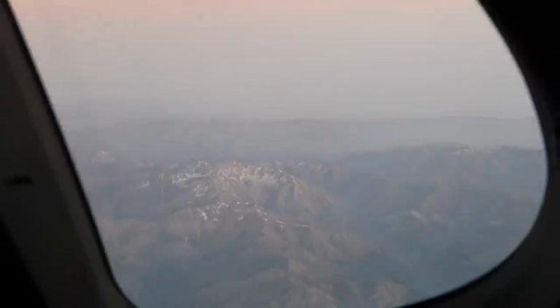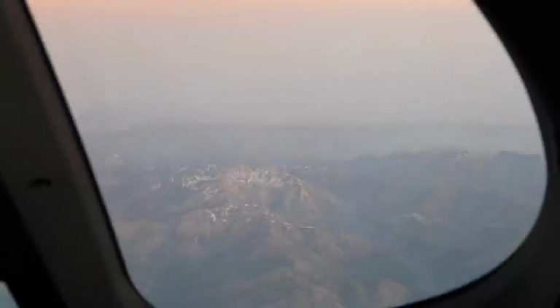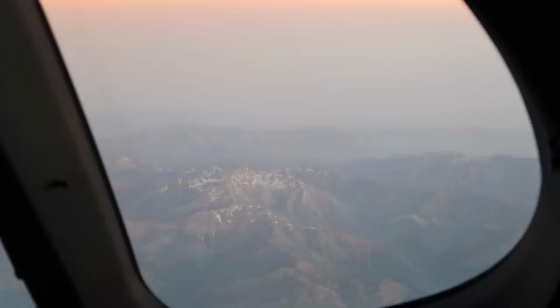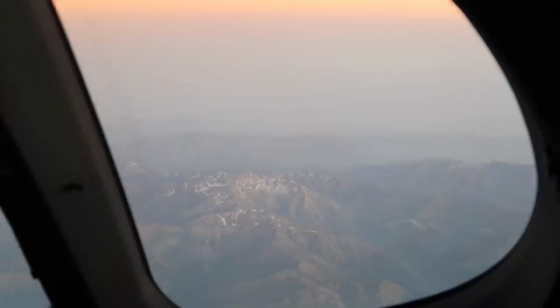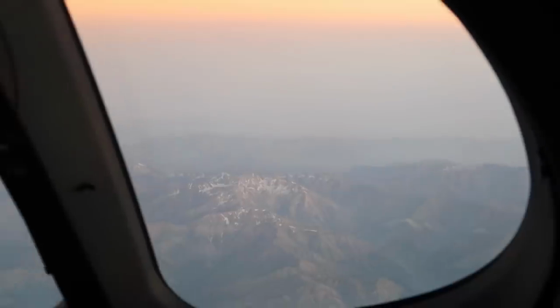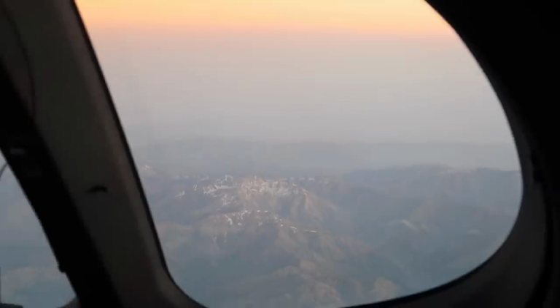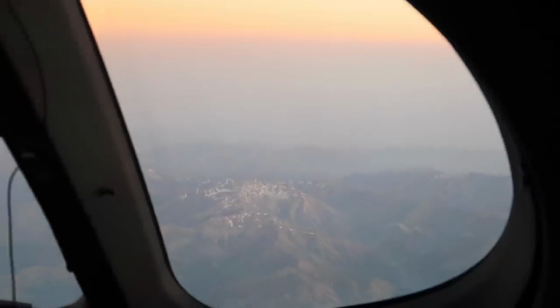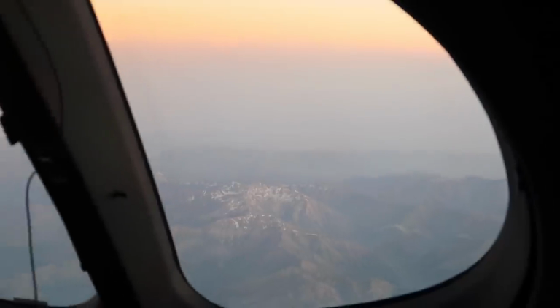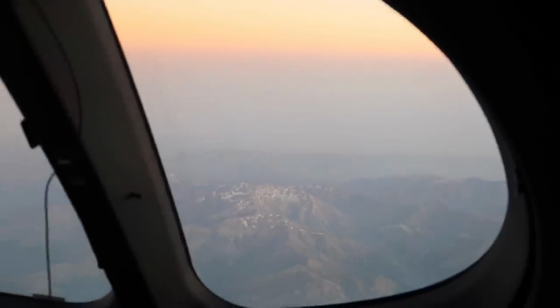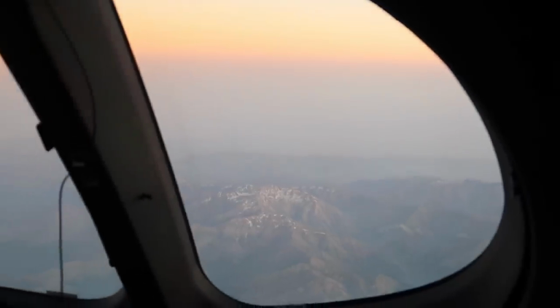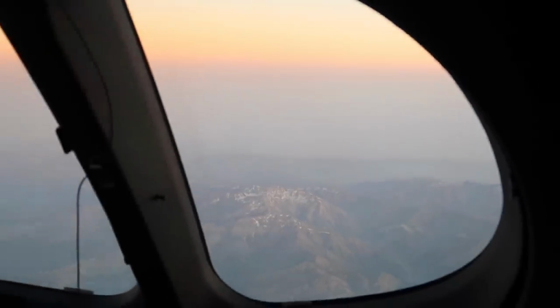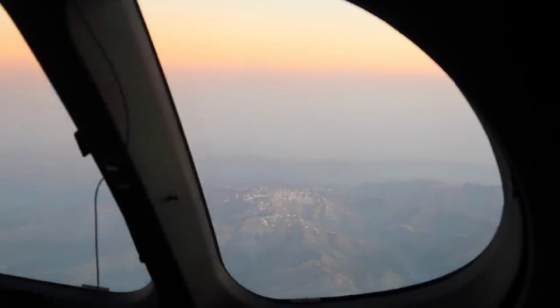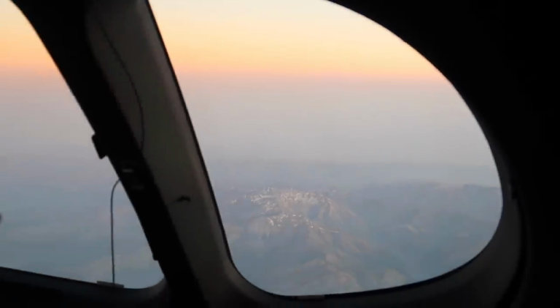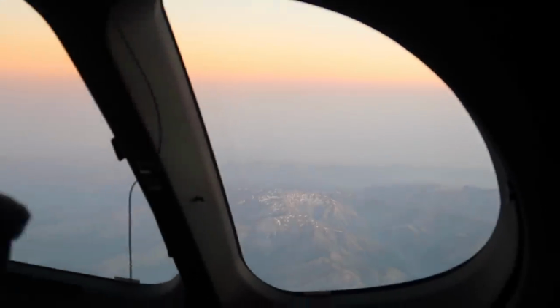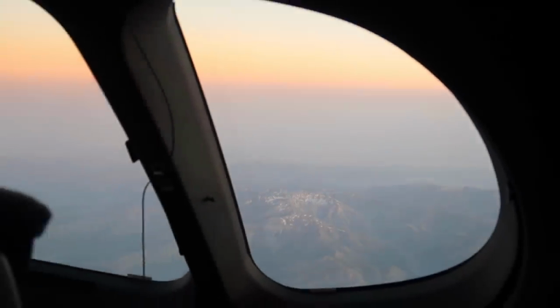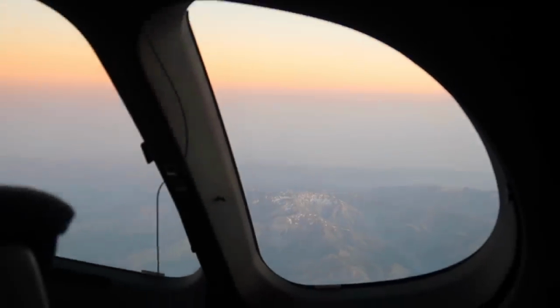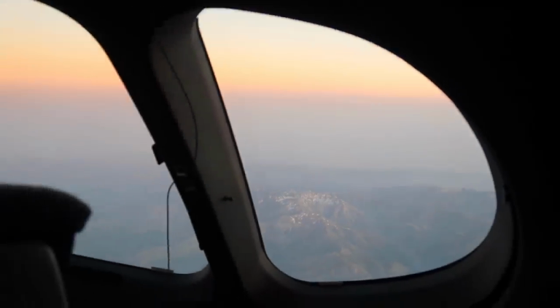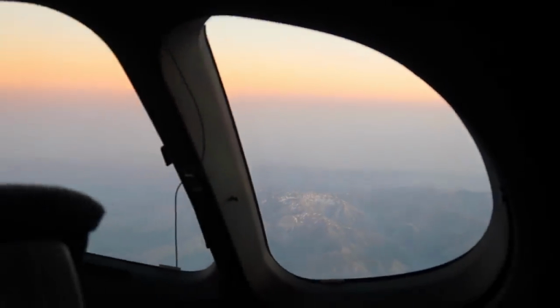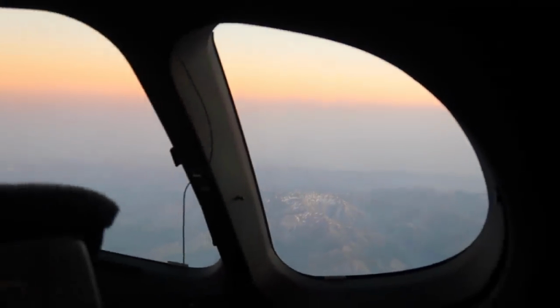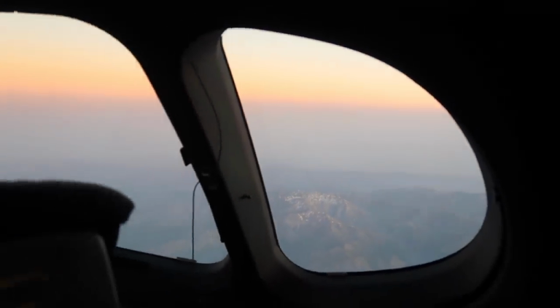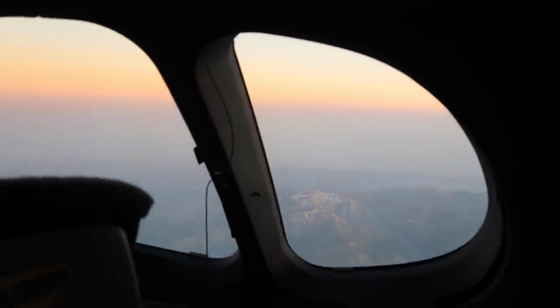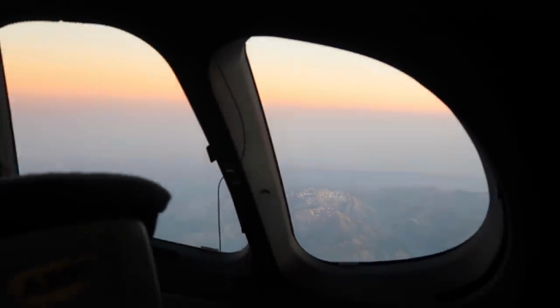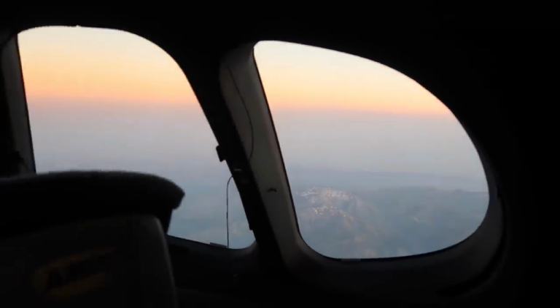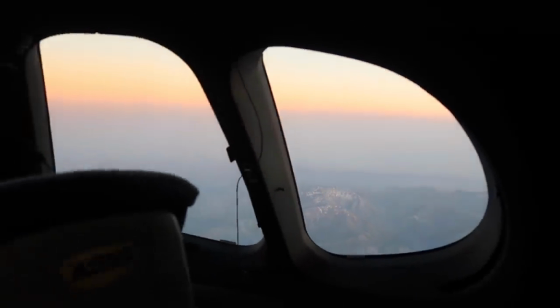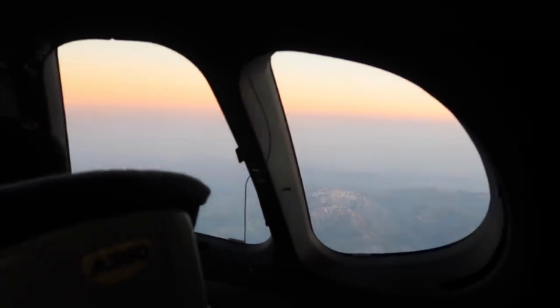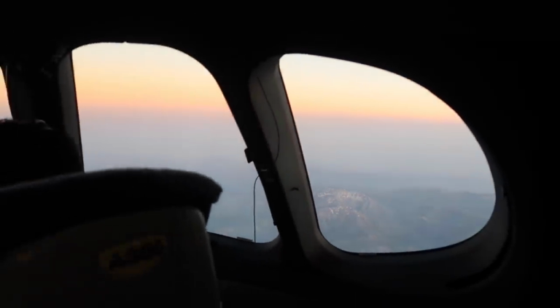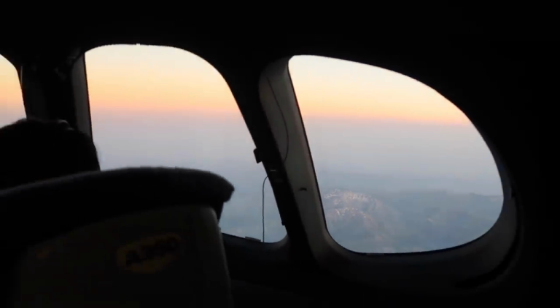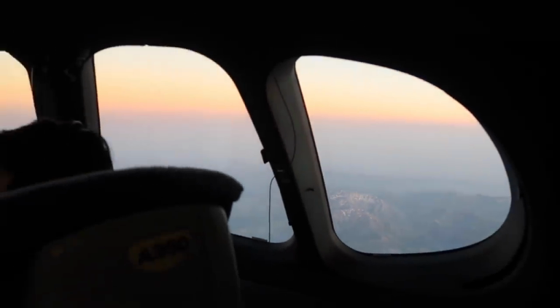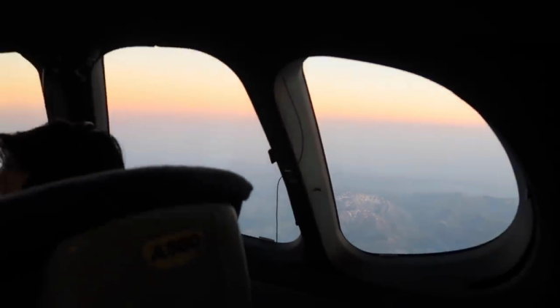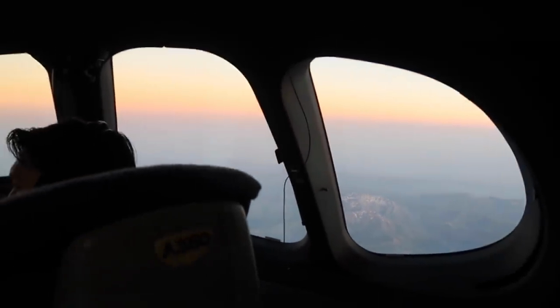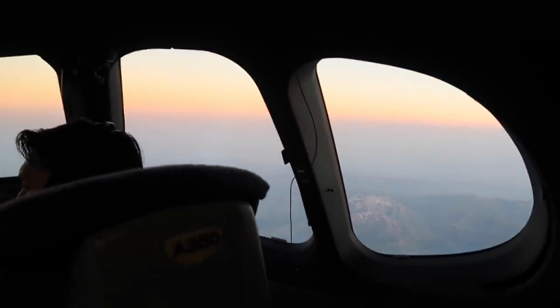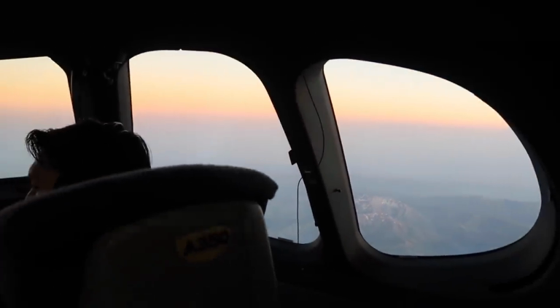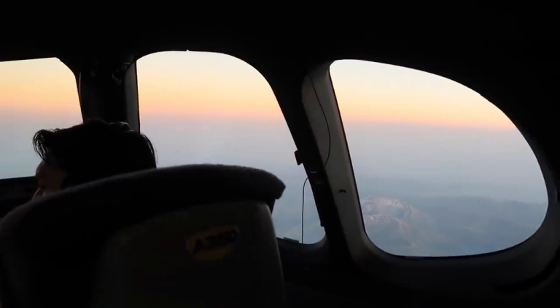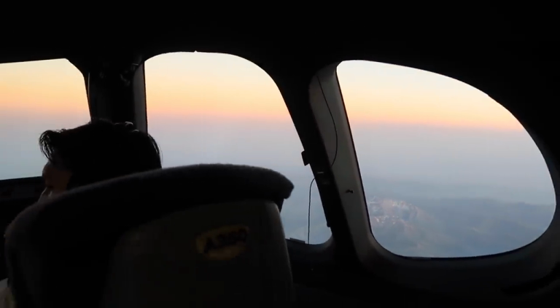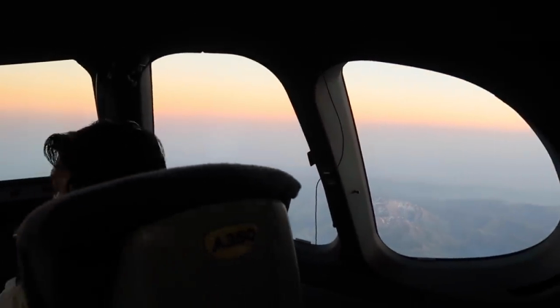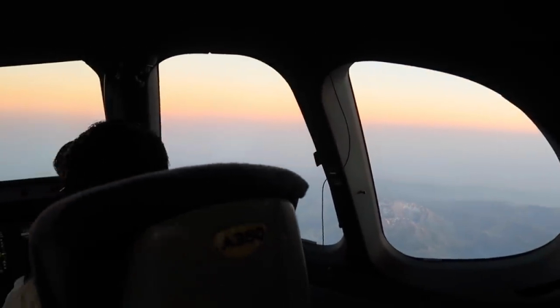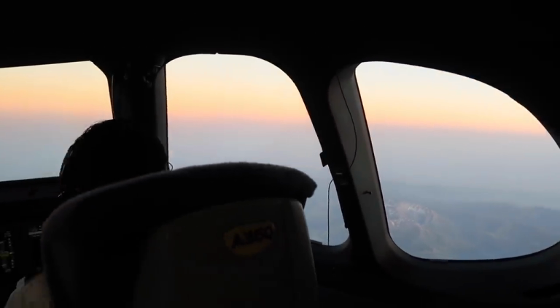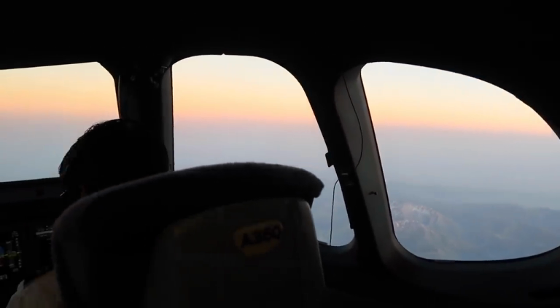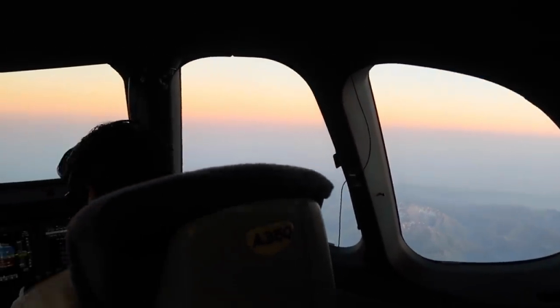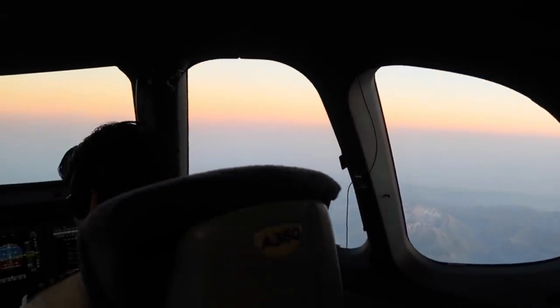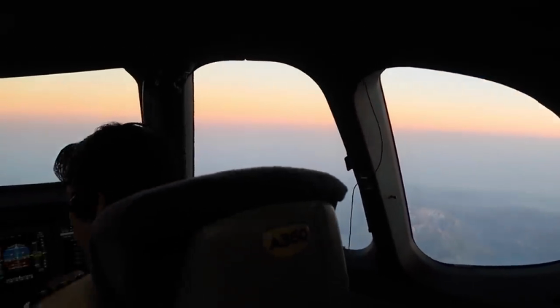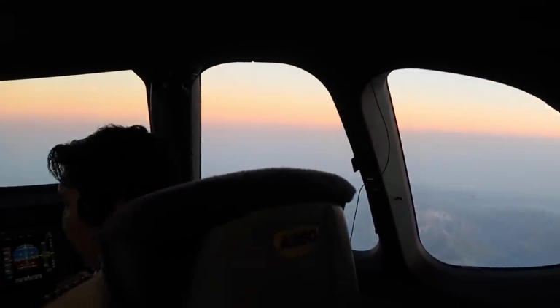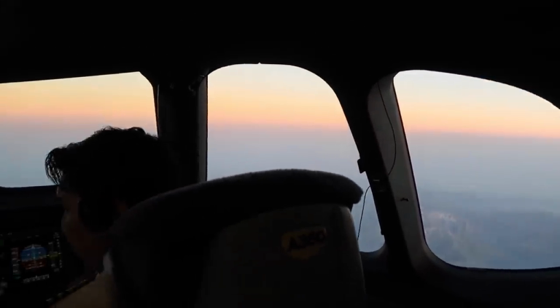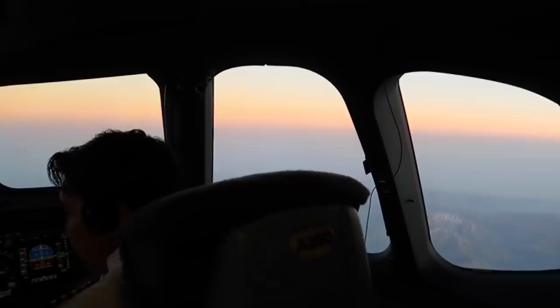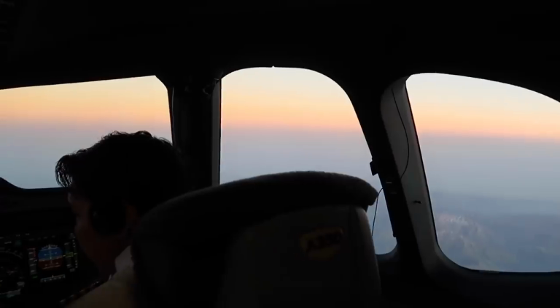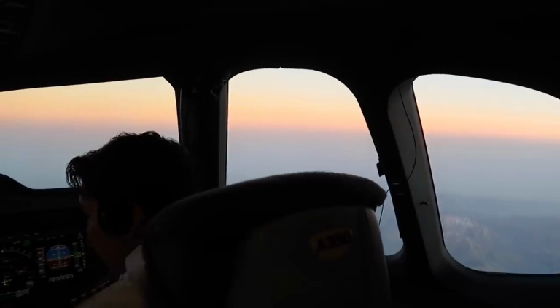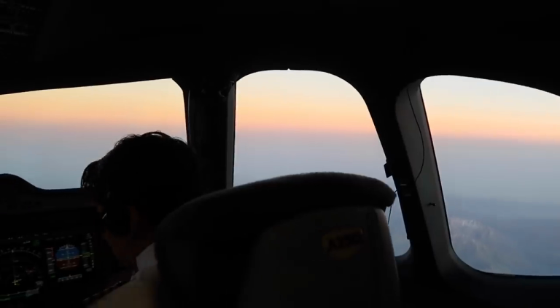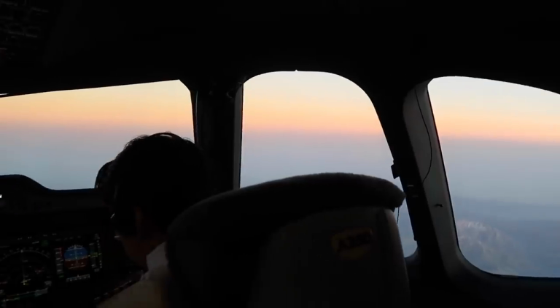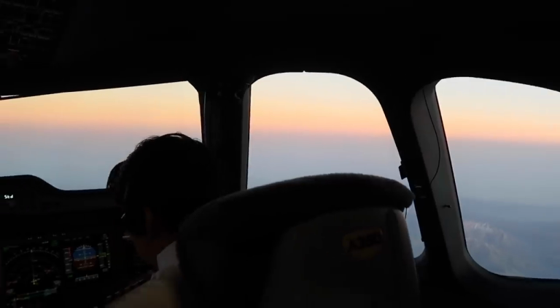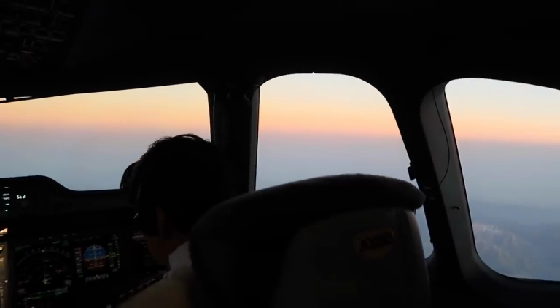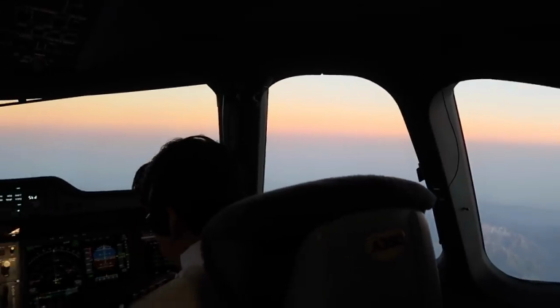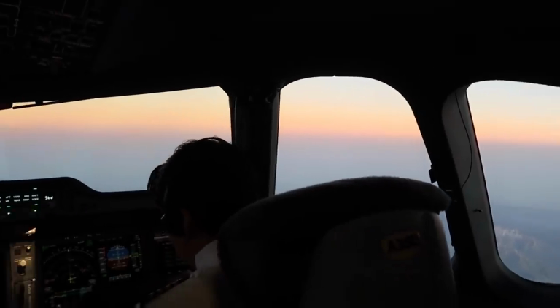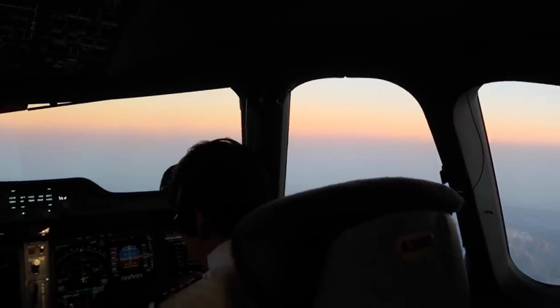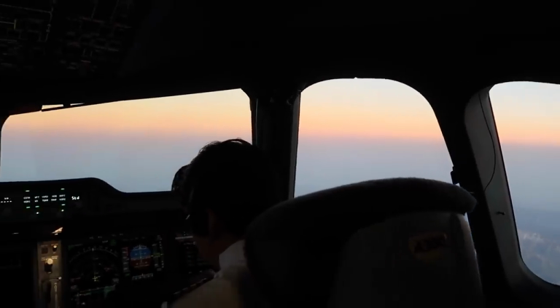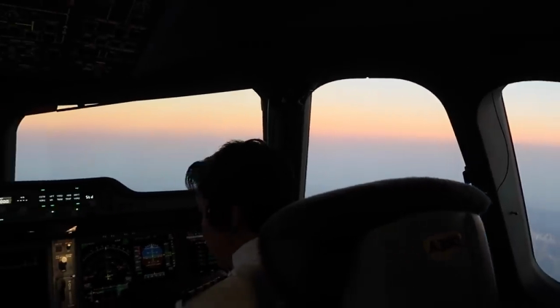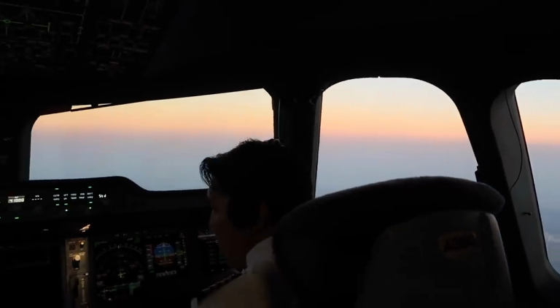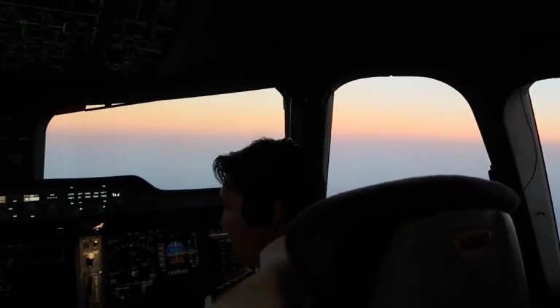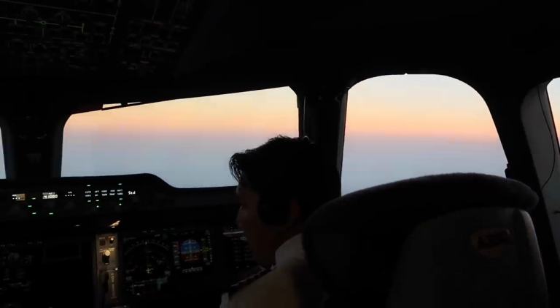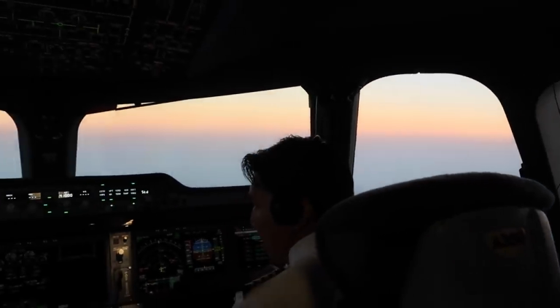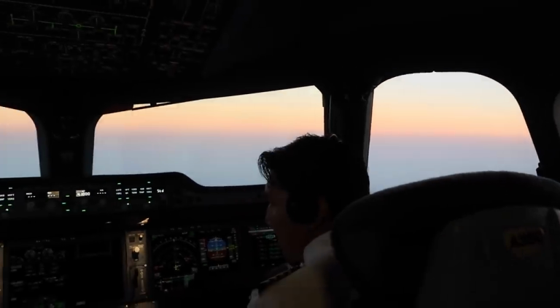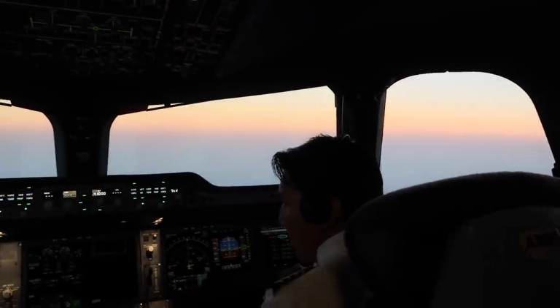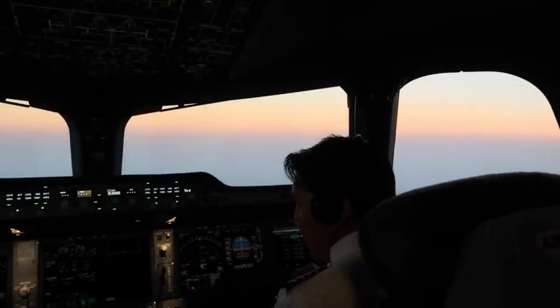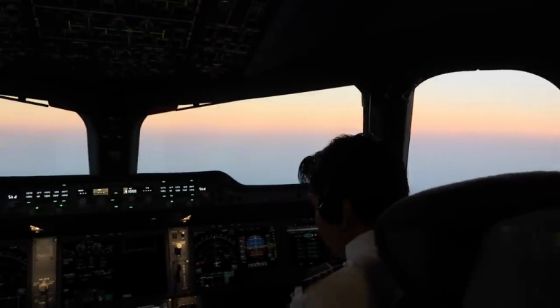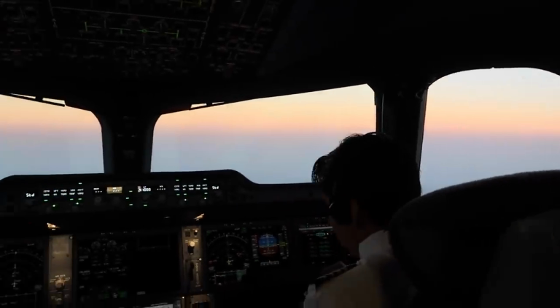The sun gradually faded after about six hours into the flight over Iran. I really, really enjoyed that magical sunset.